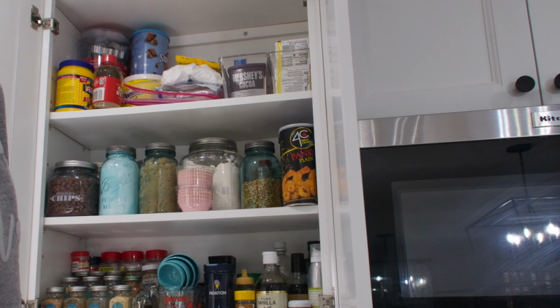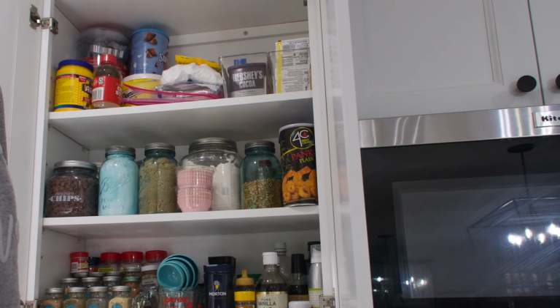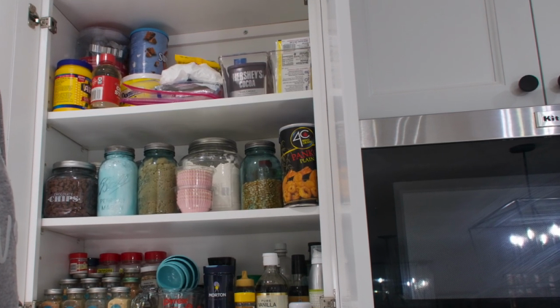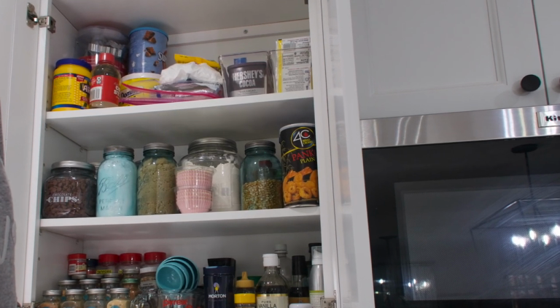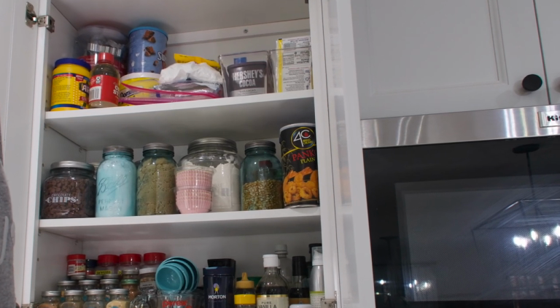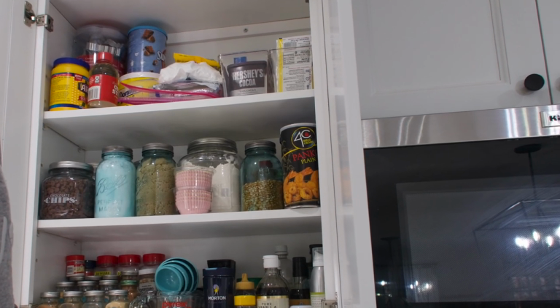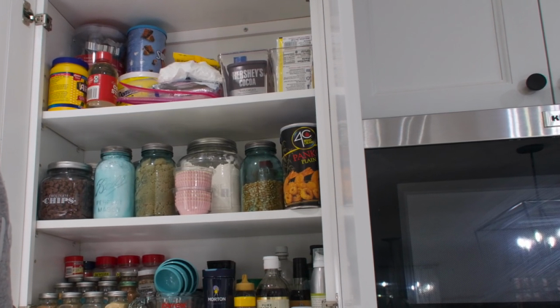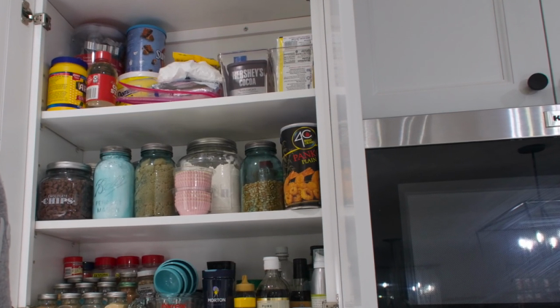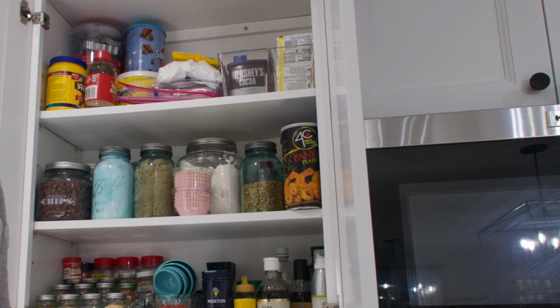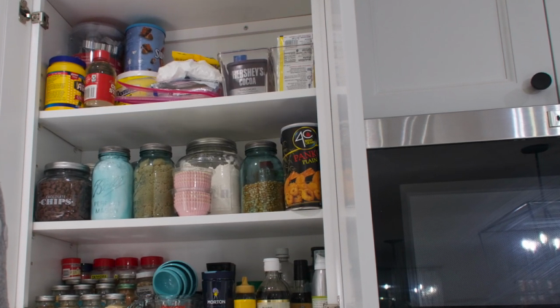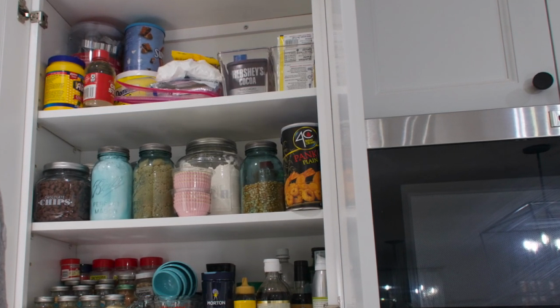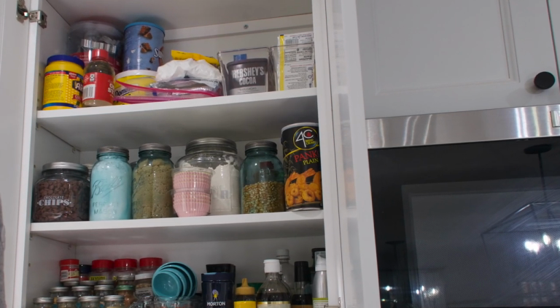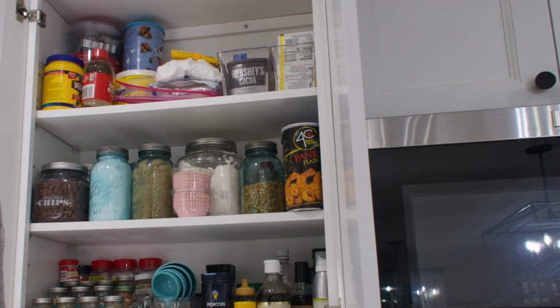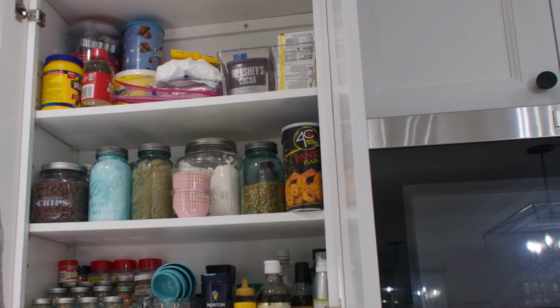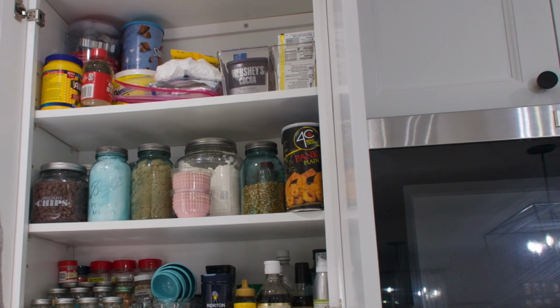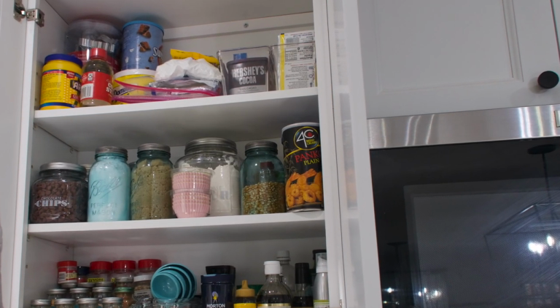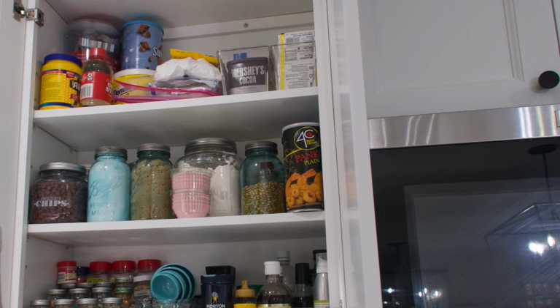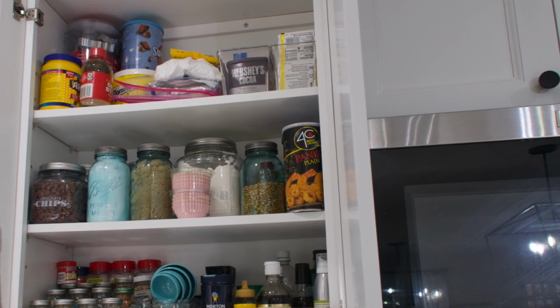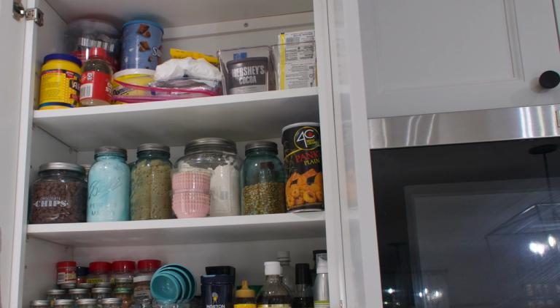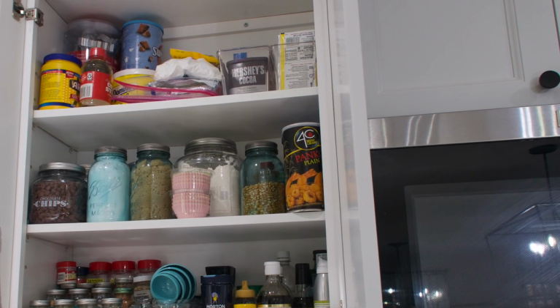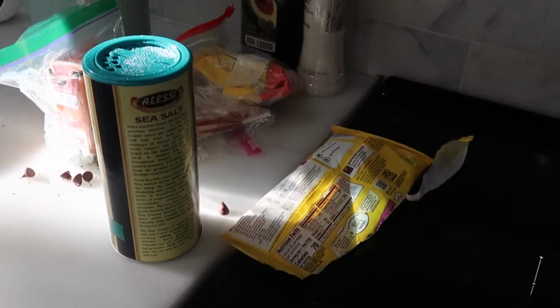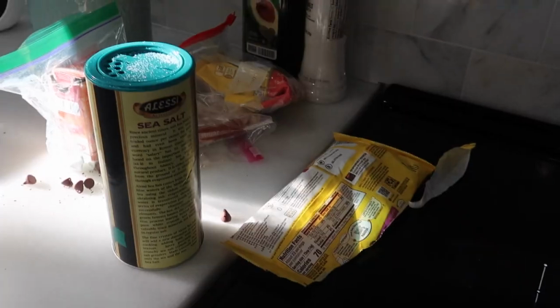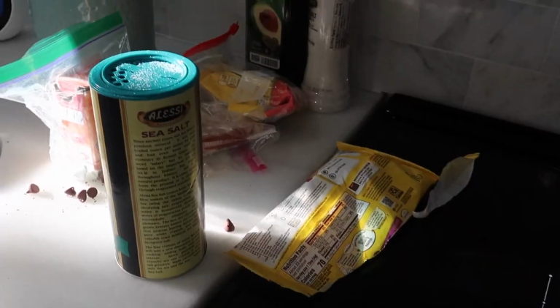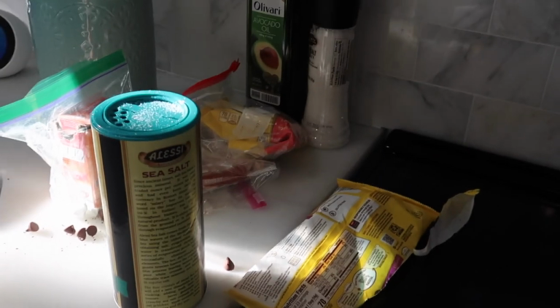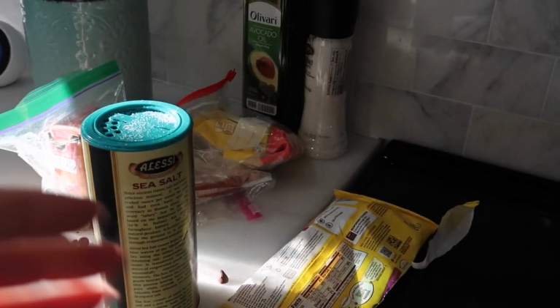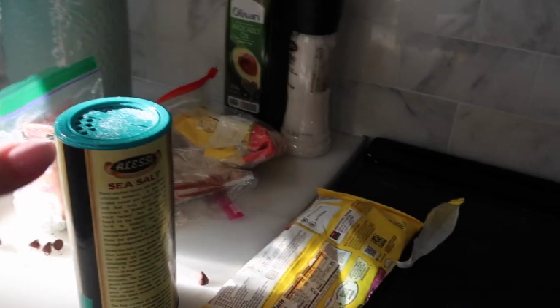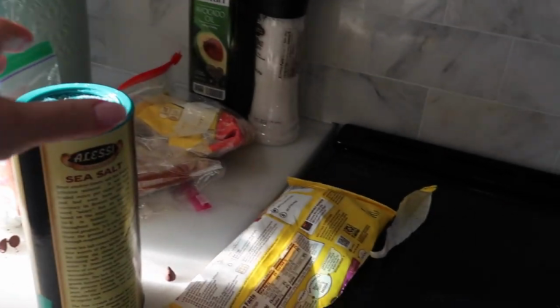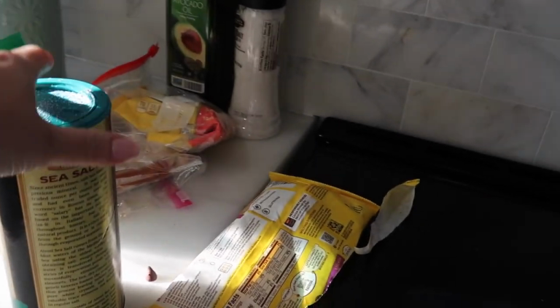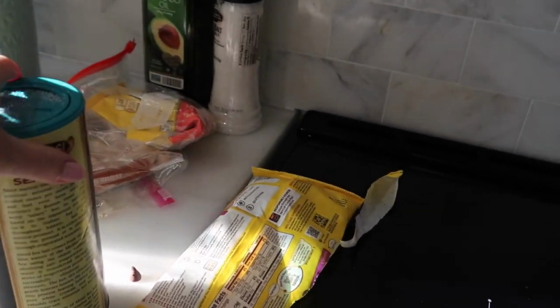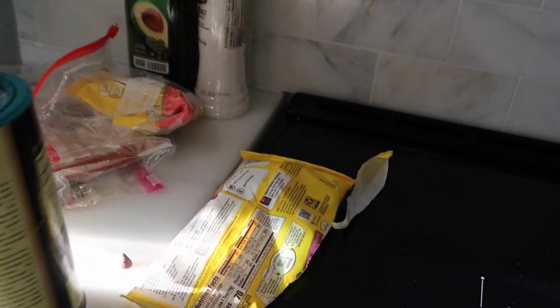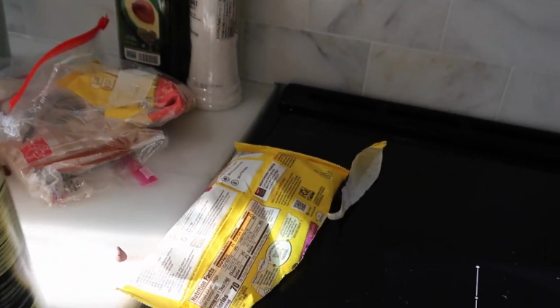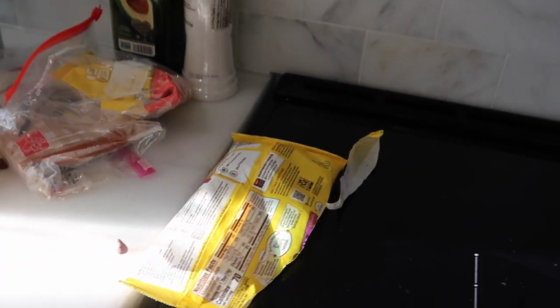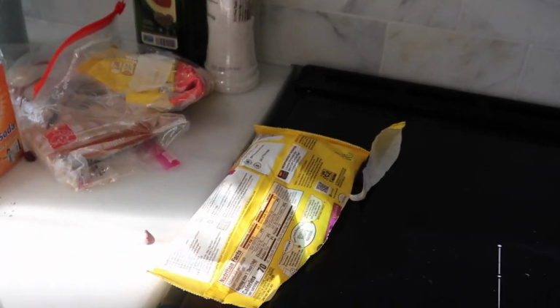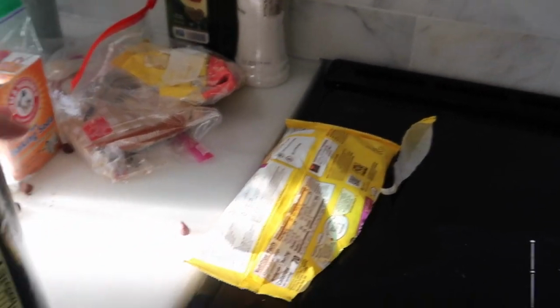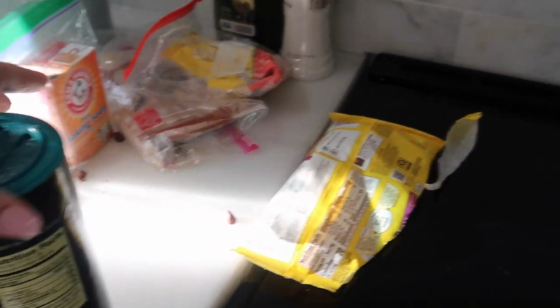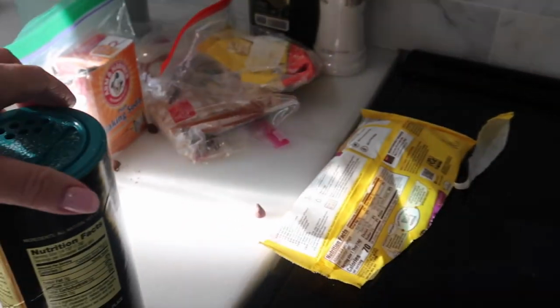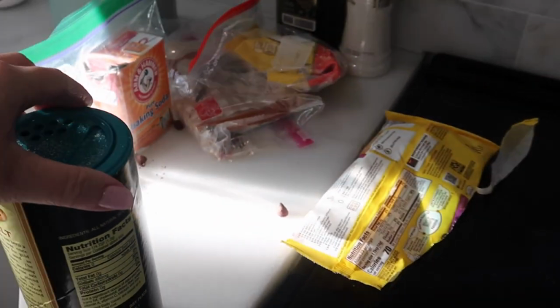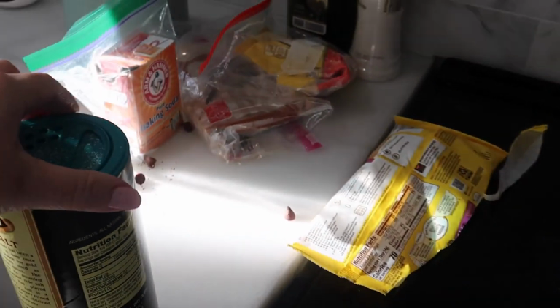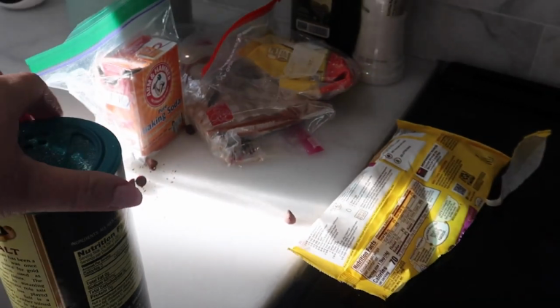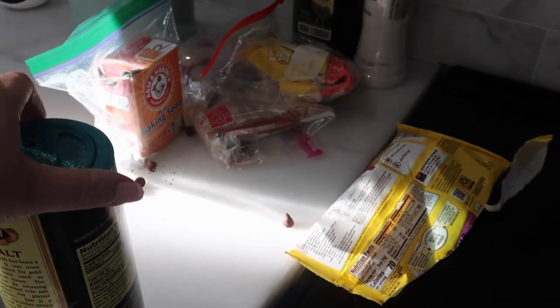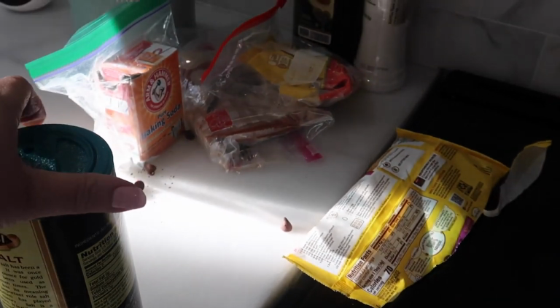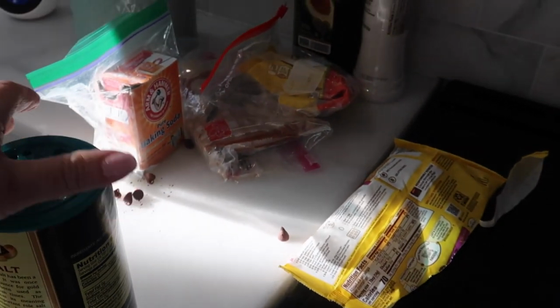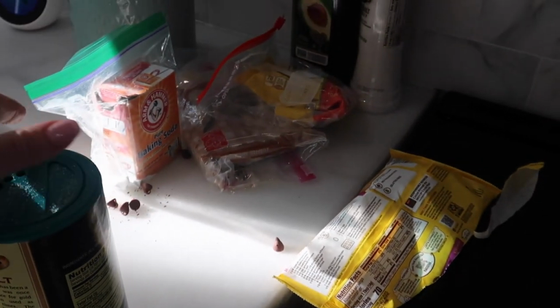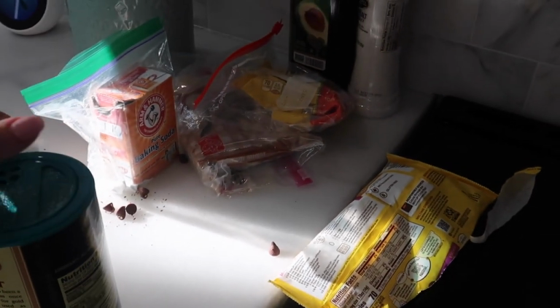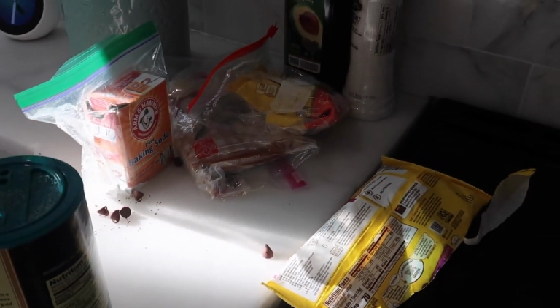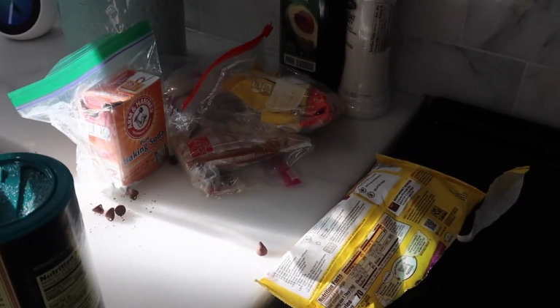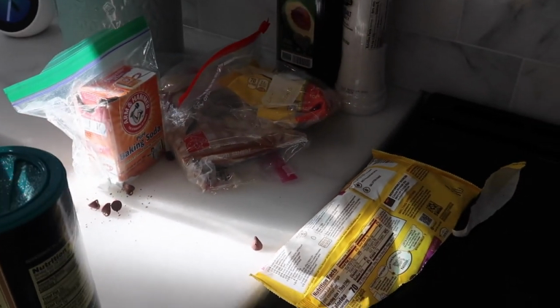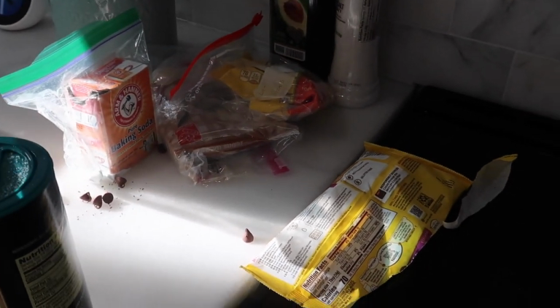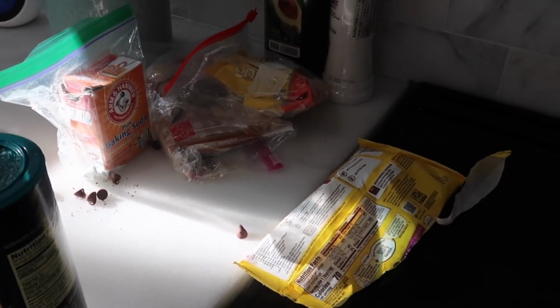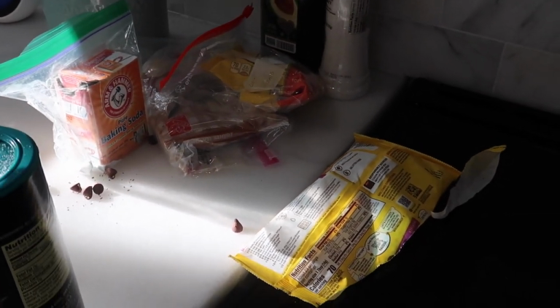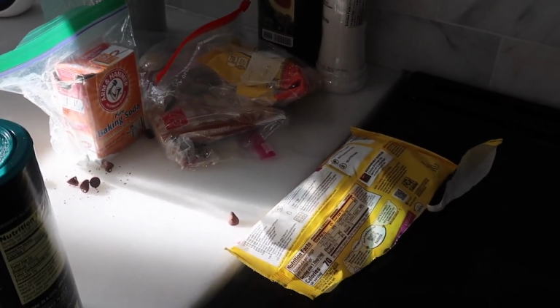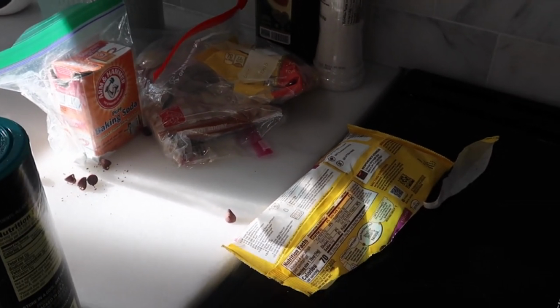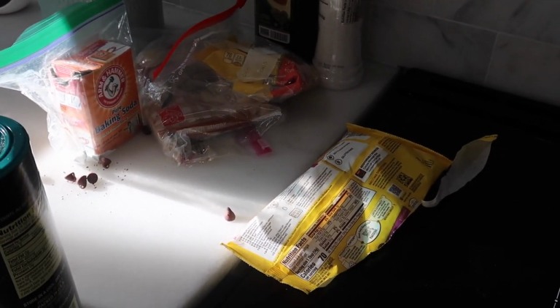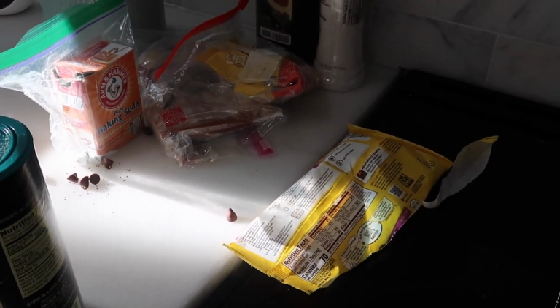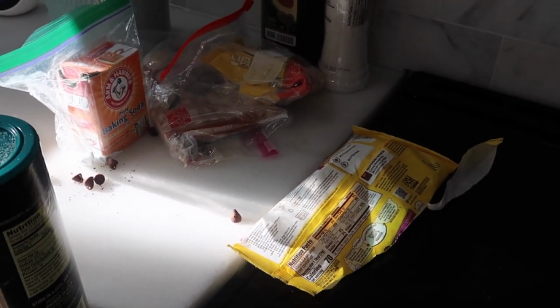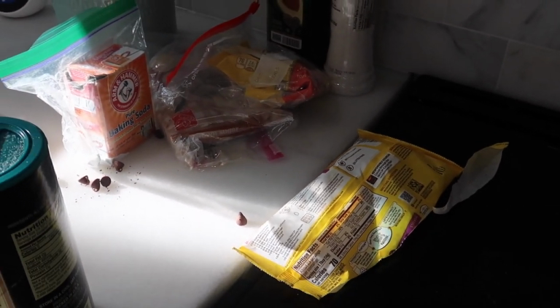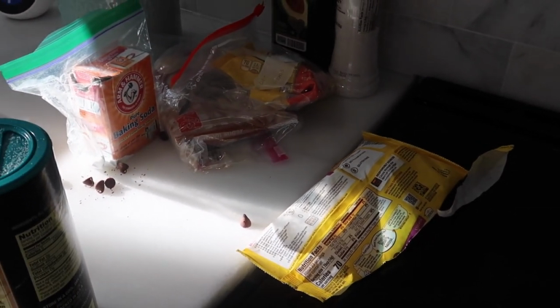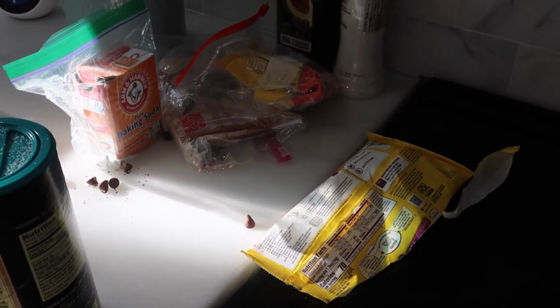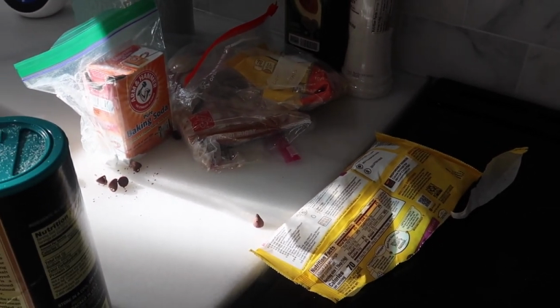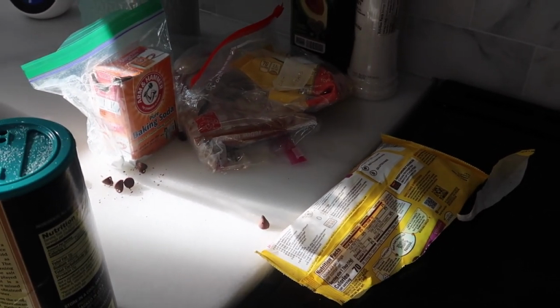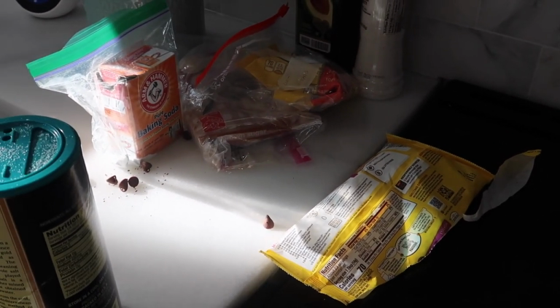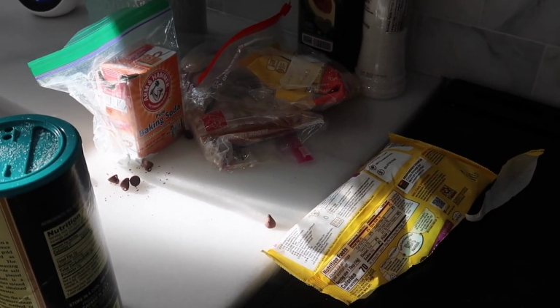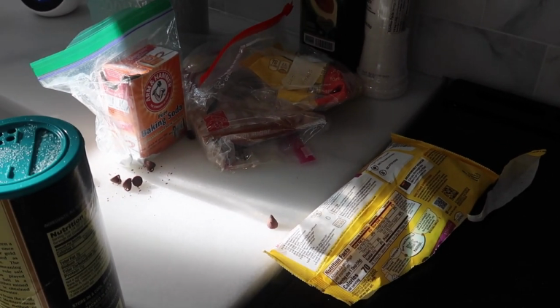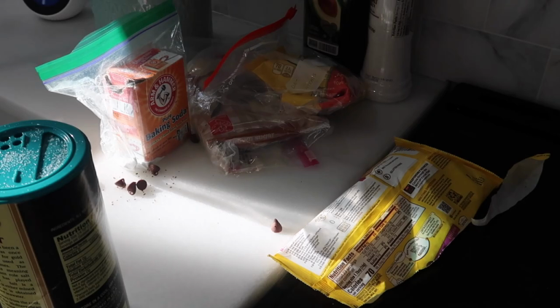So this is all the stuff that was in the cabinet that's either empty or expired that I need to toss.